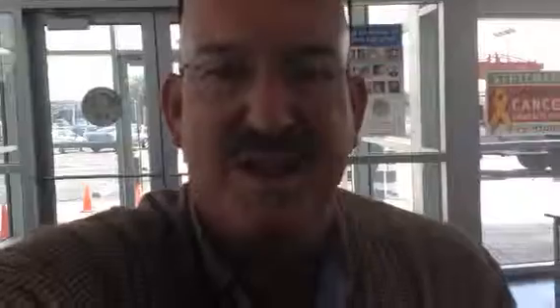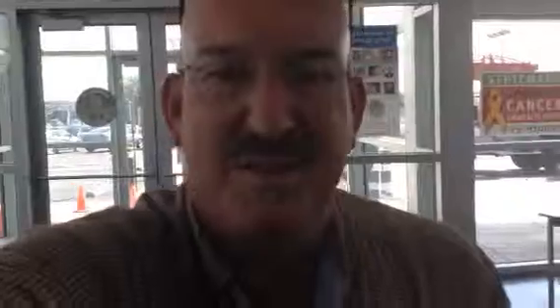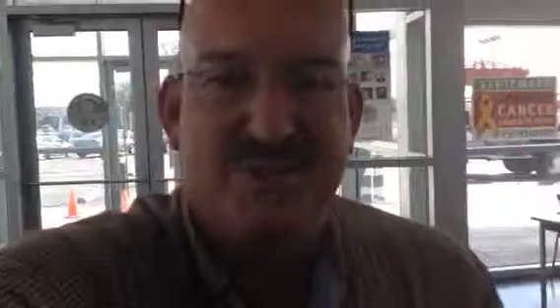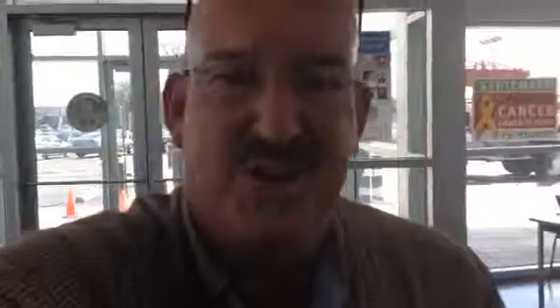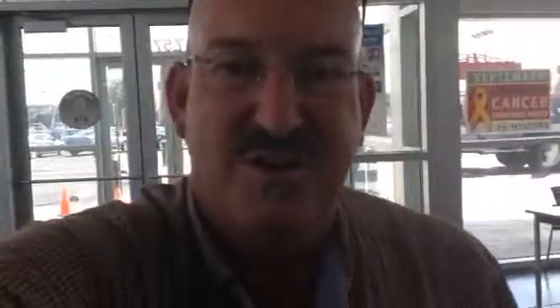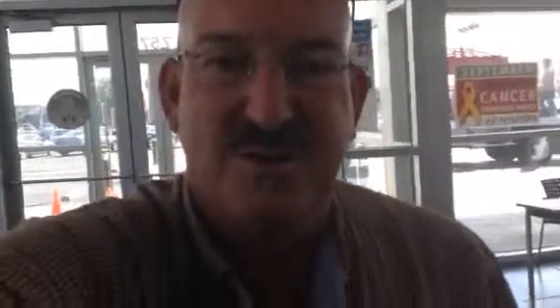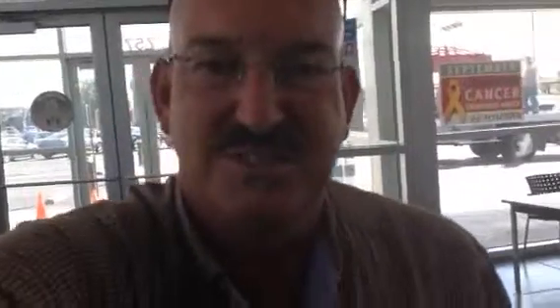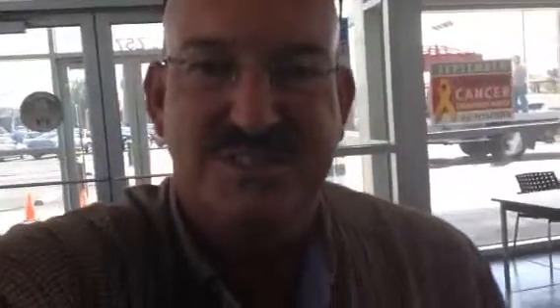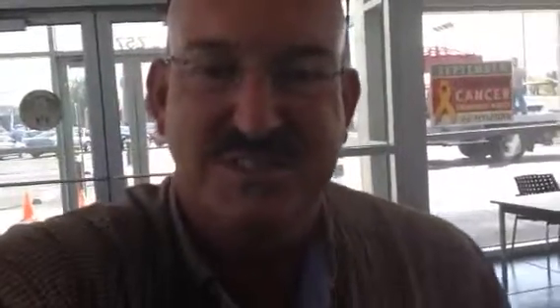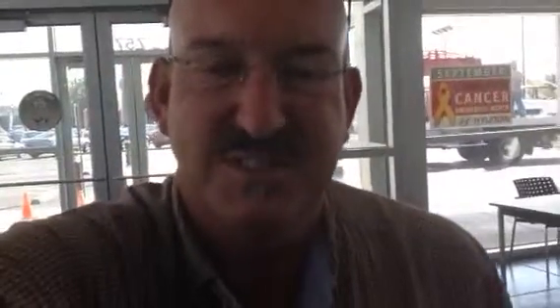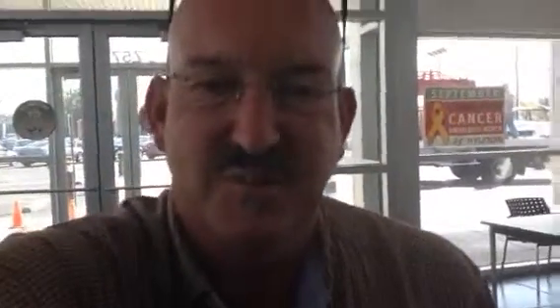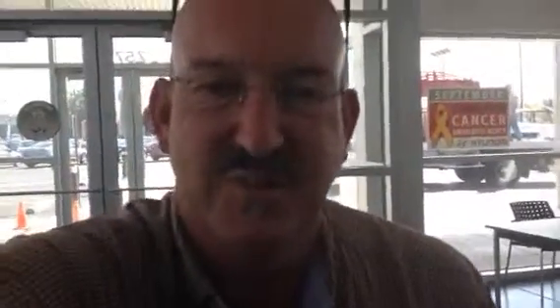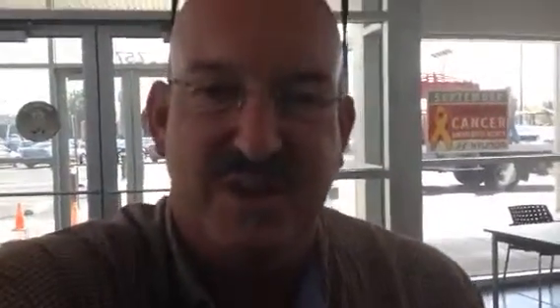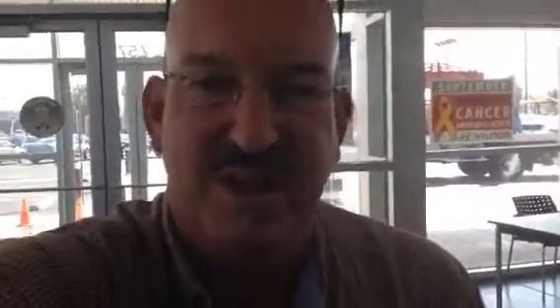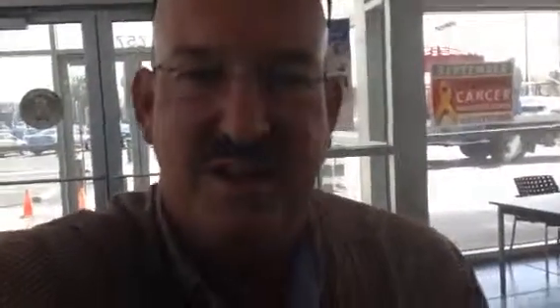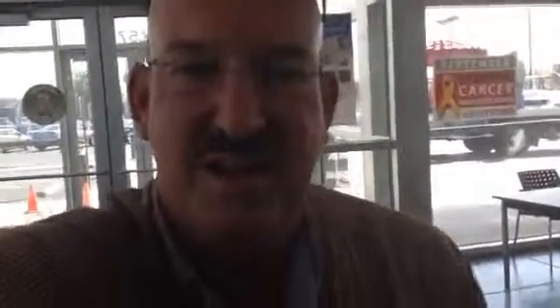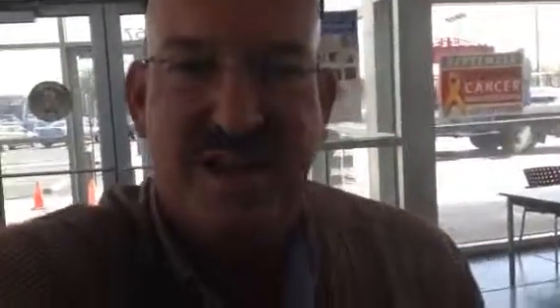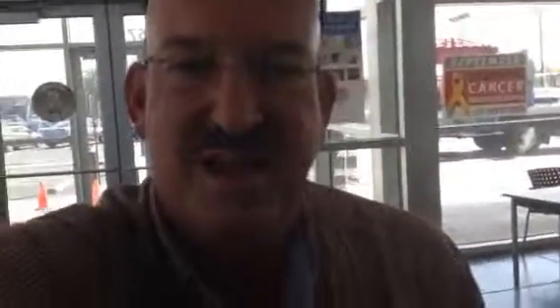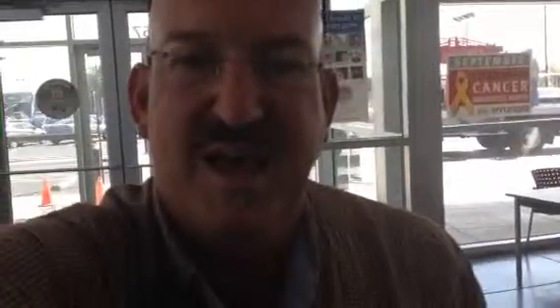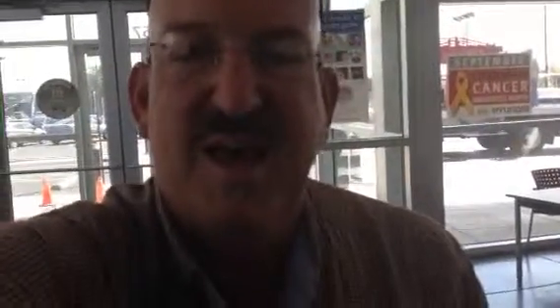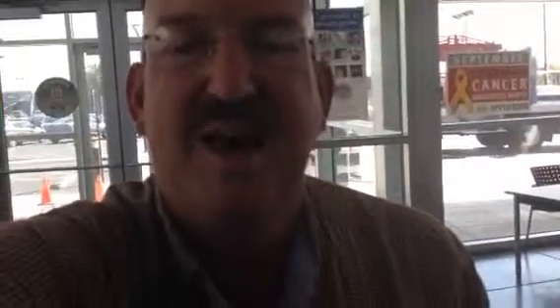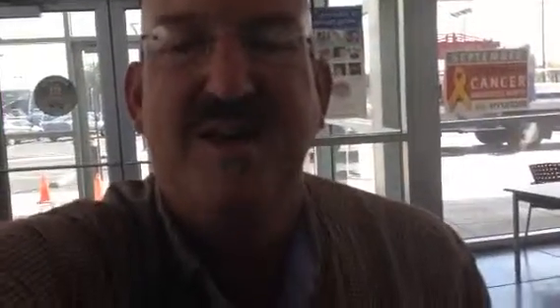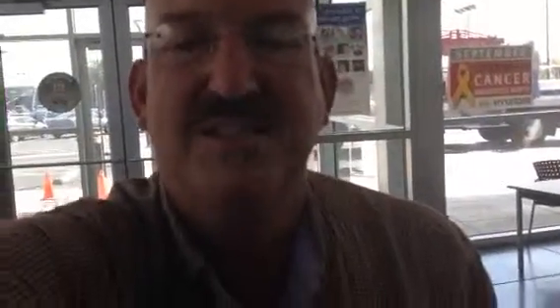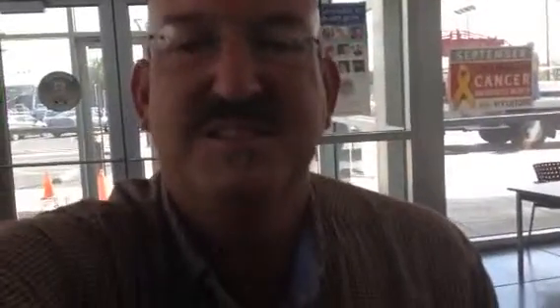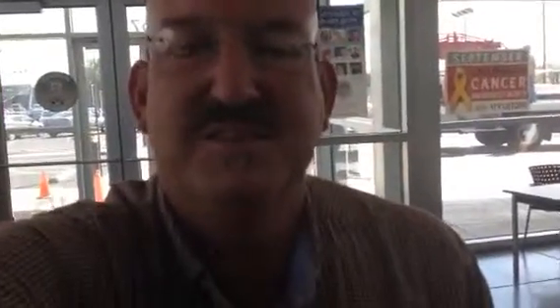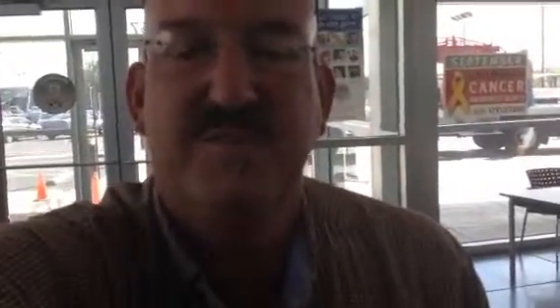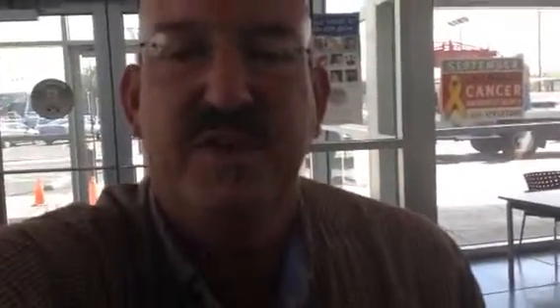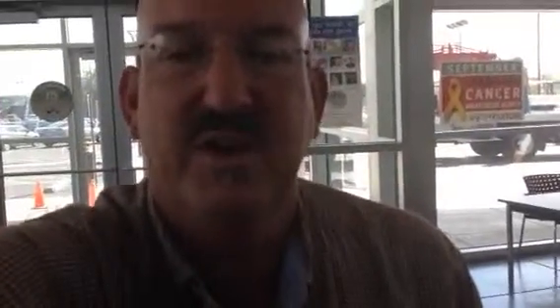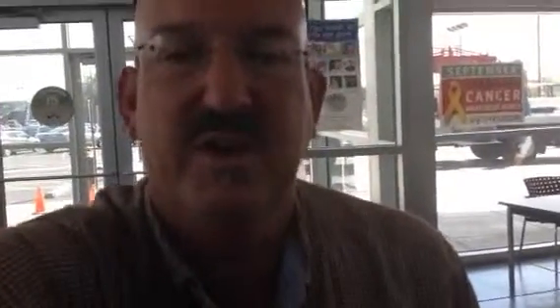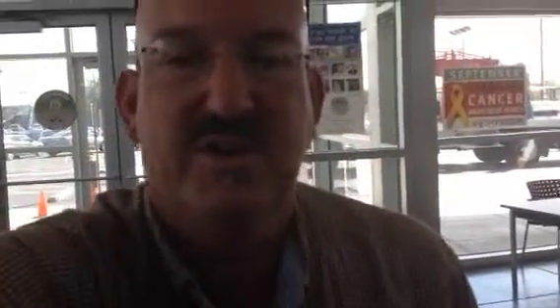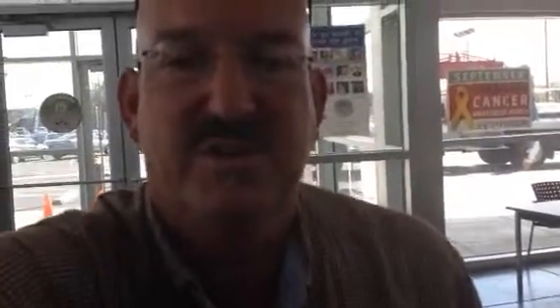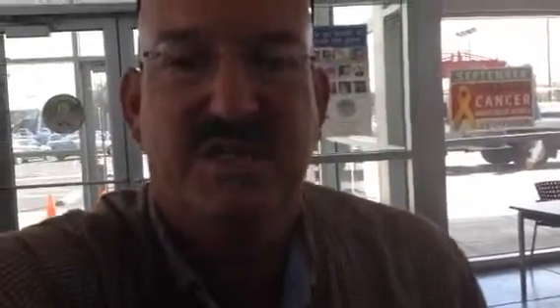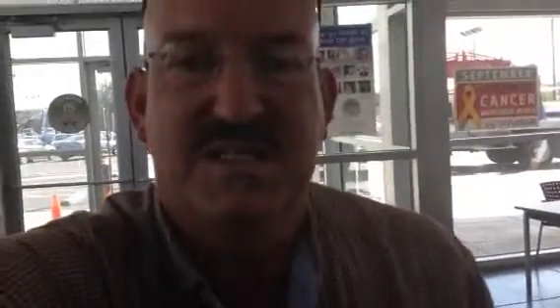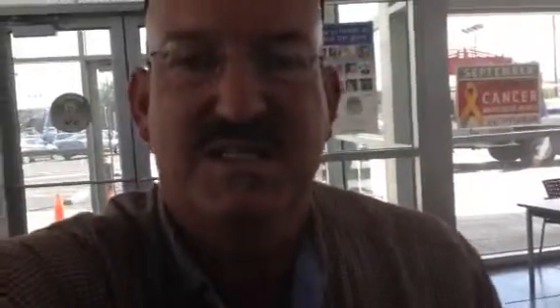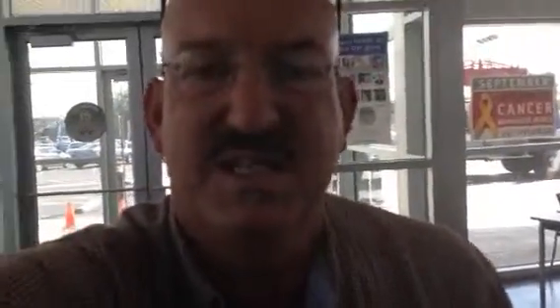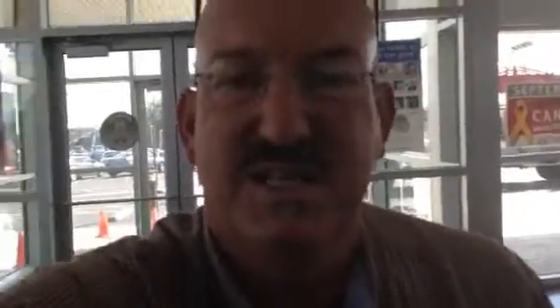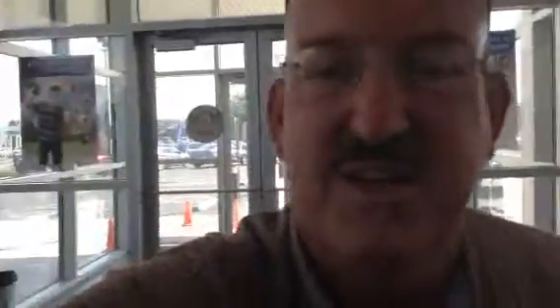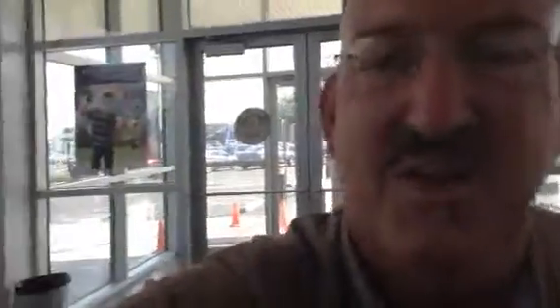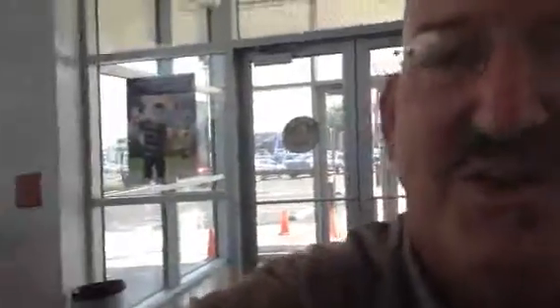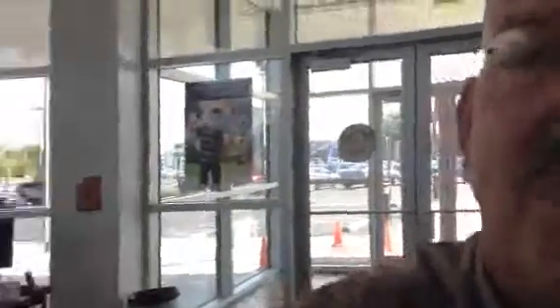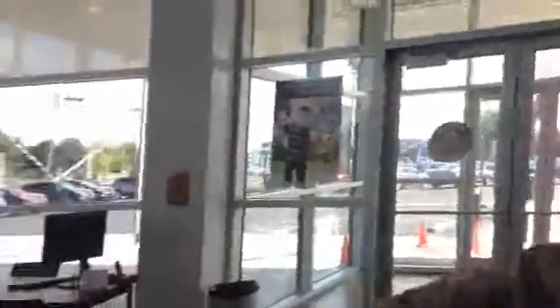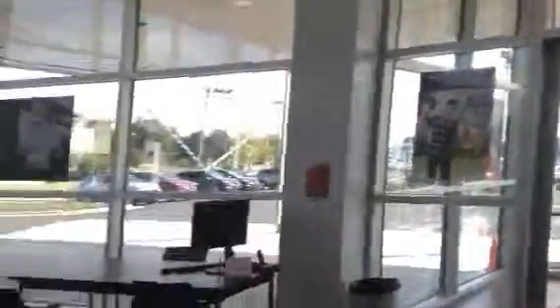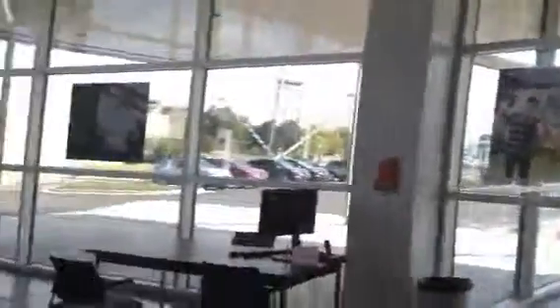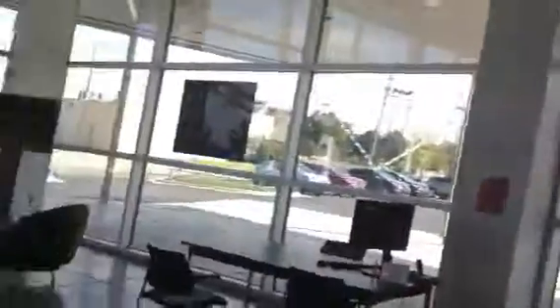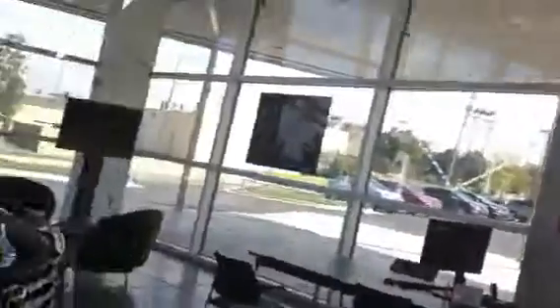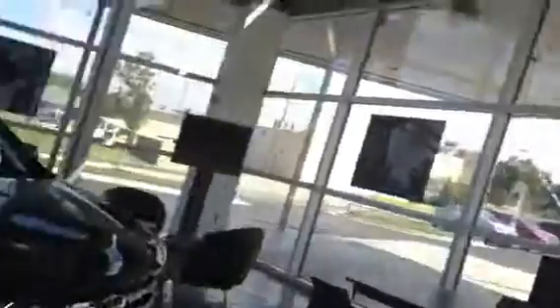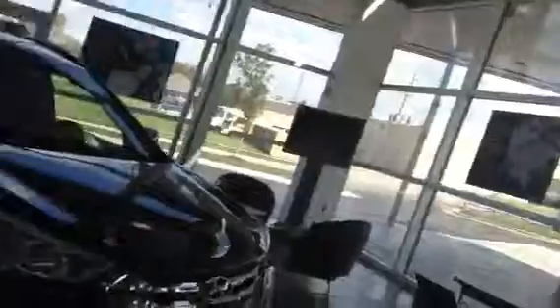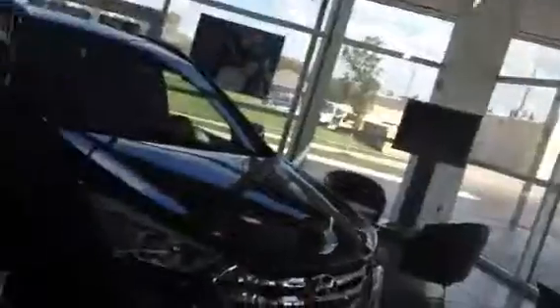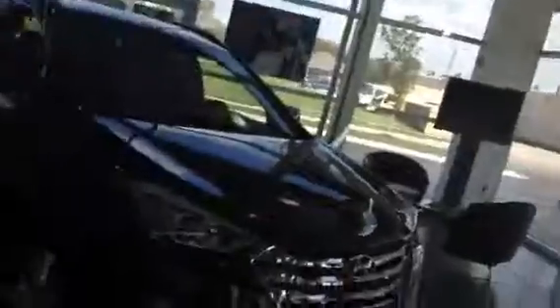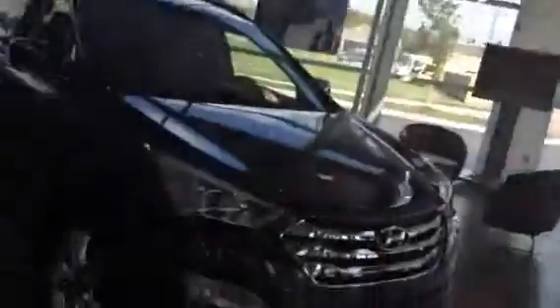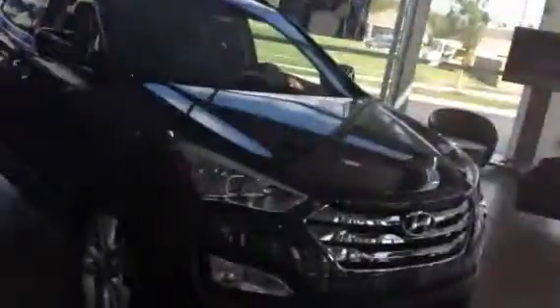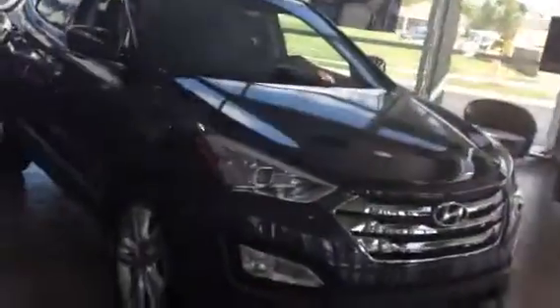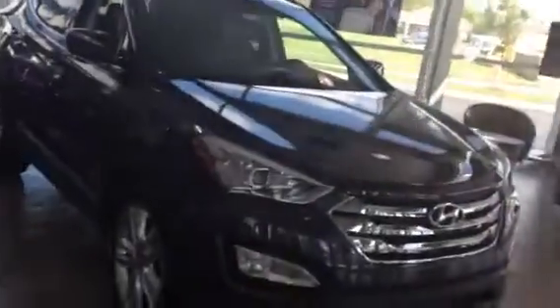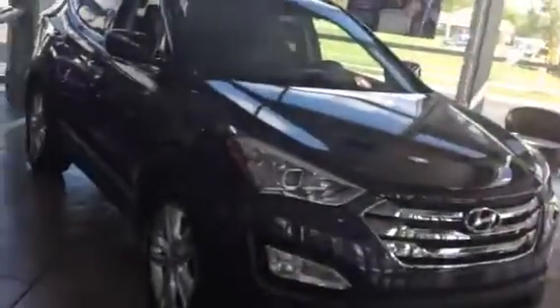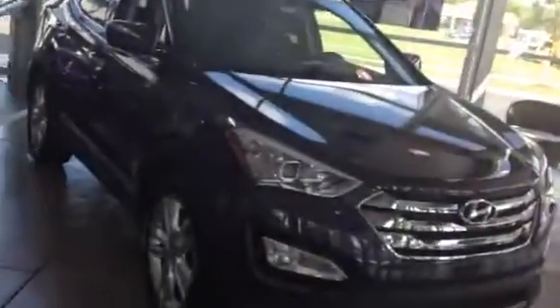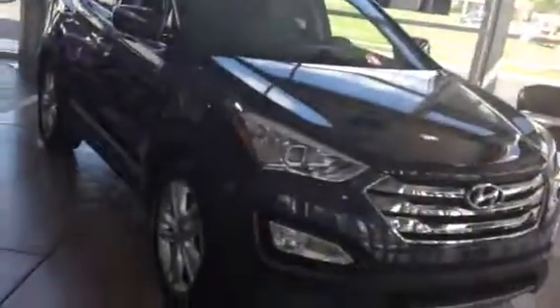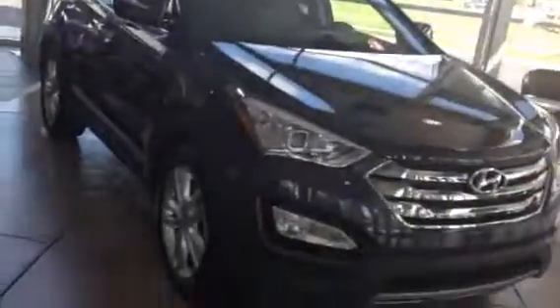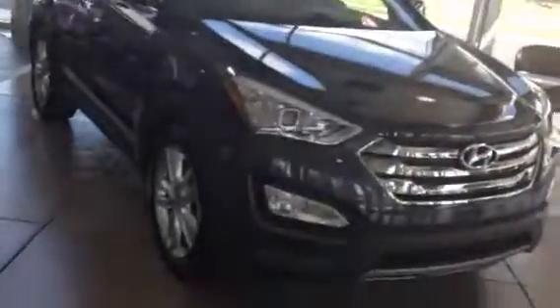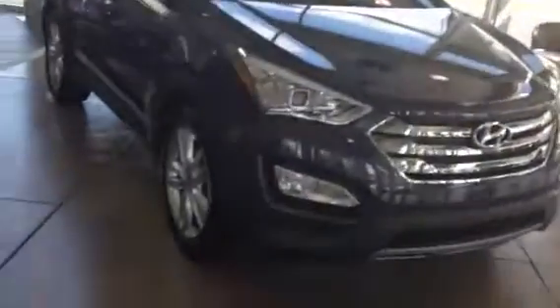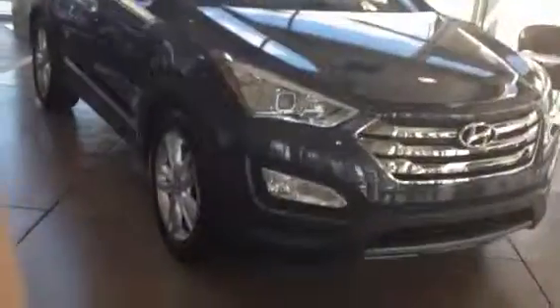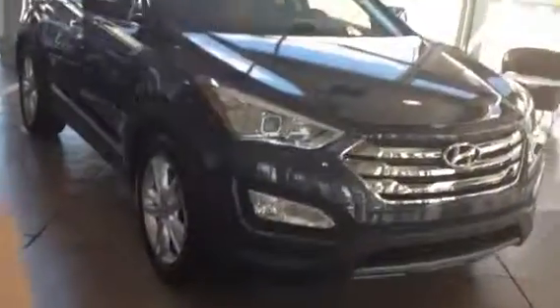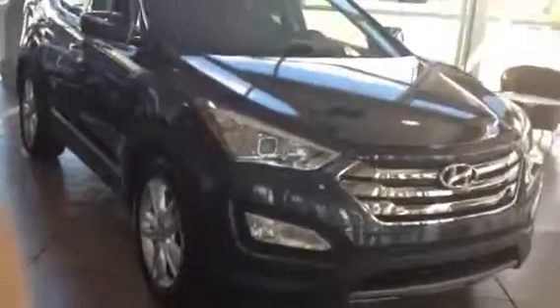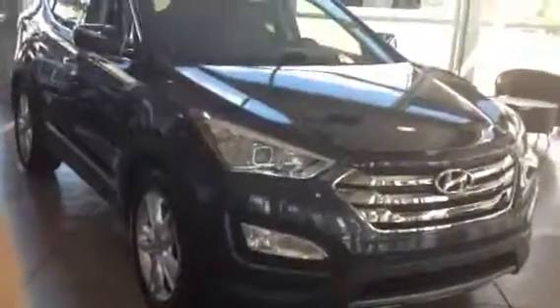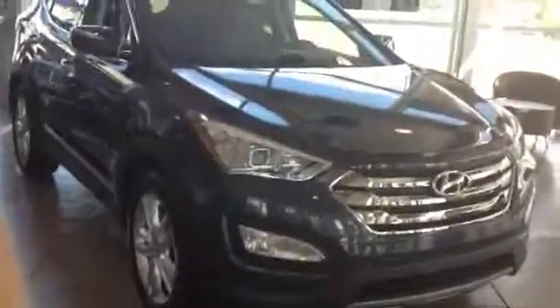Hi, I'm John Olson at Schofield Hyundai. This is a video I told you I'd send you on the Santa Fe, and this is it right here.